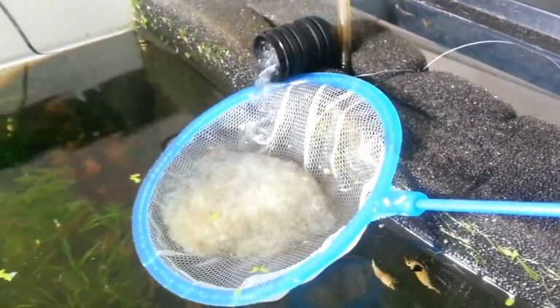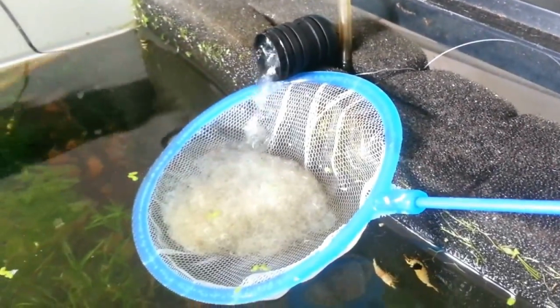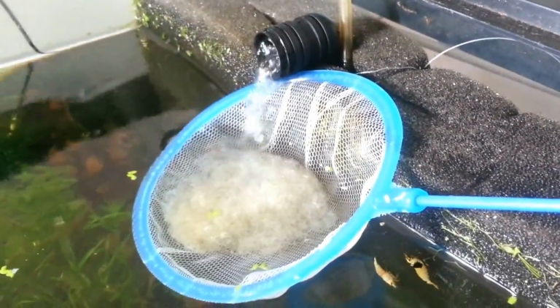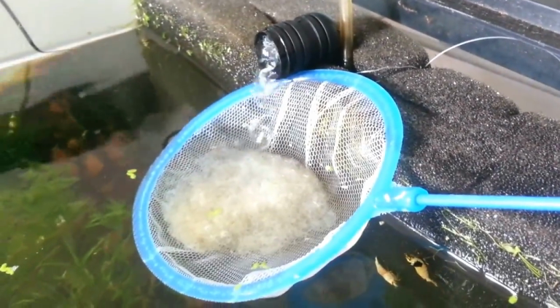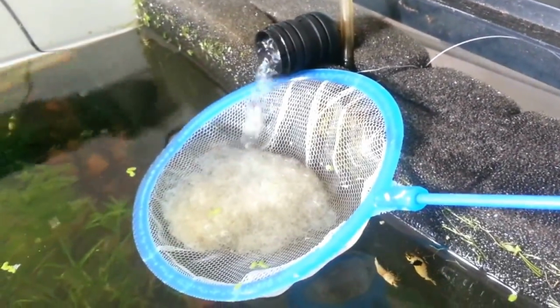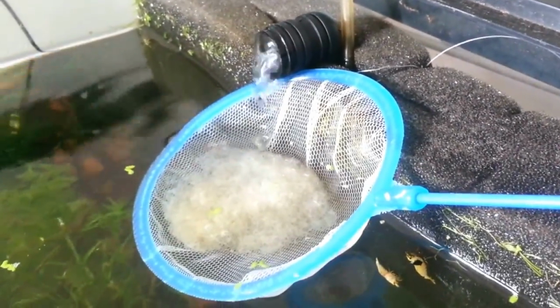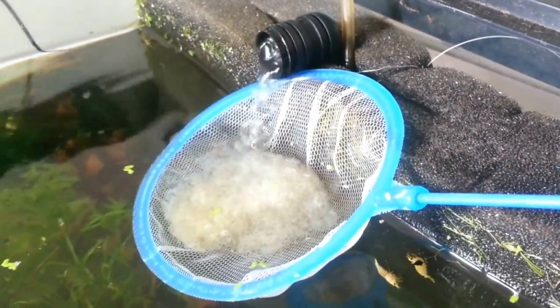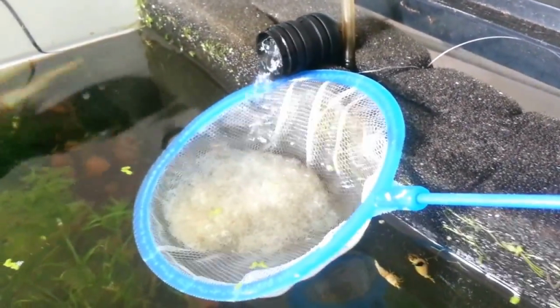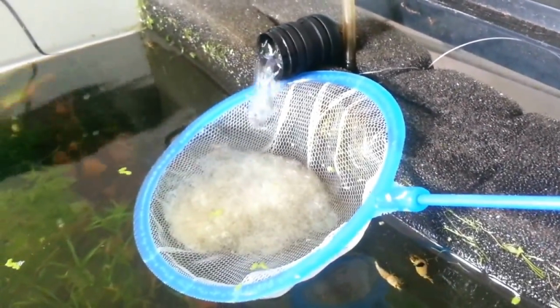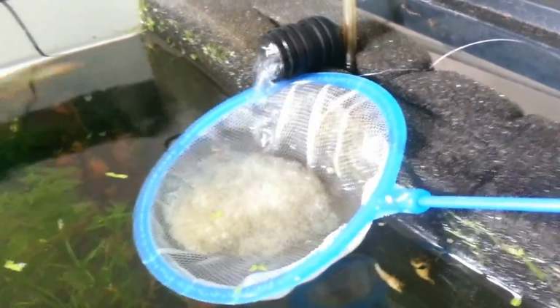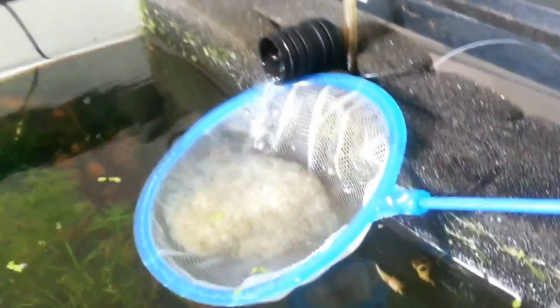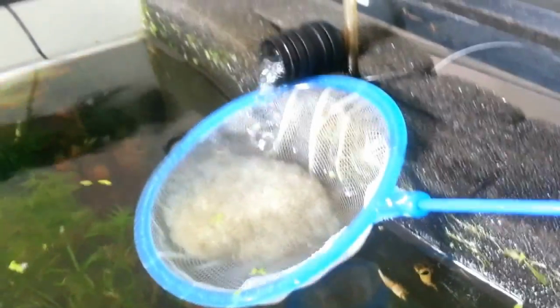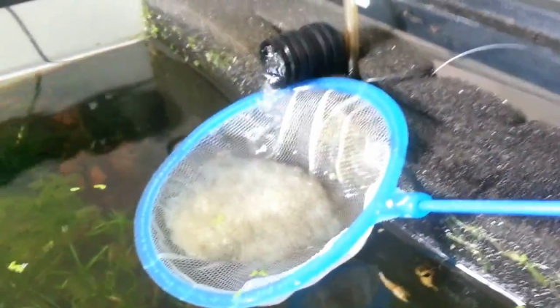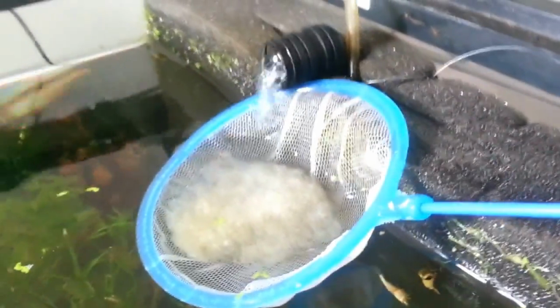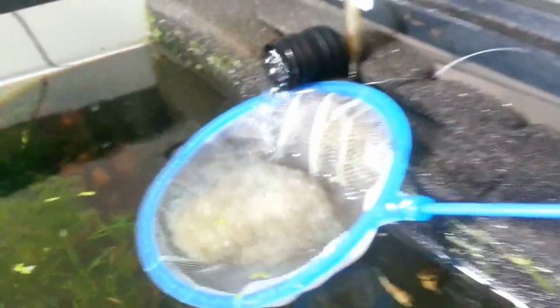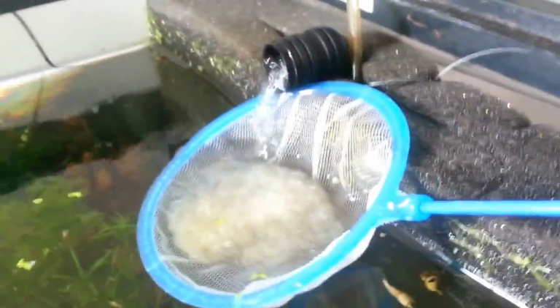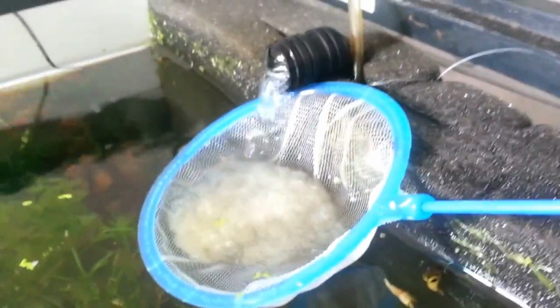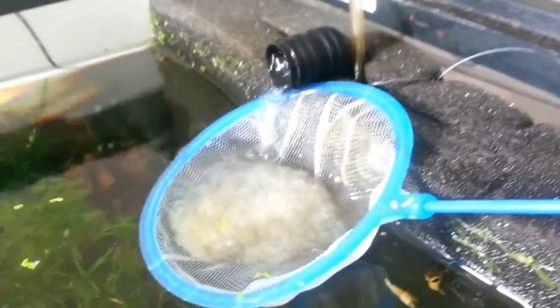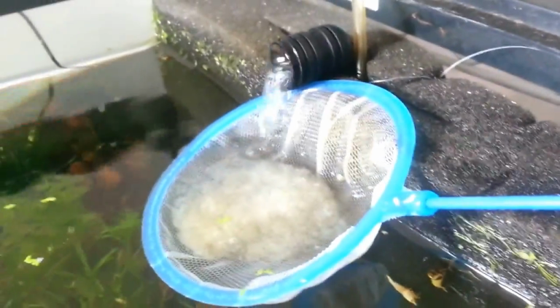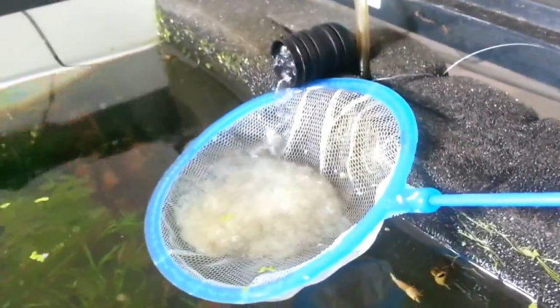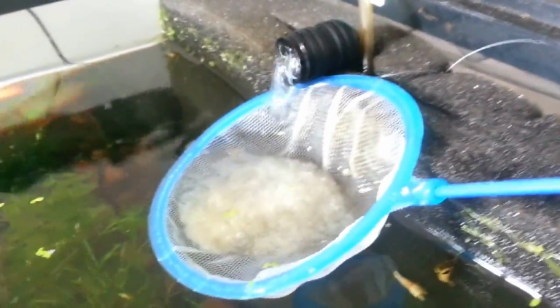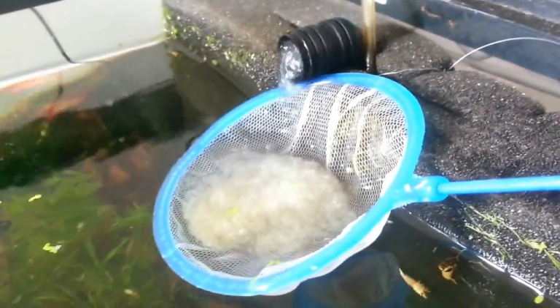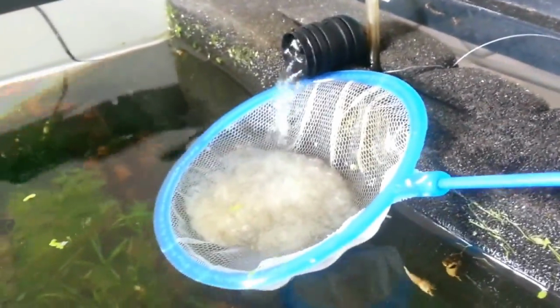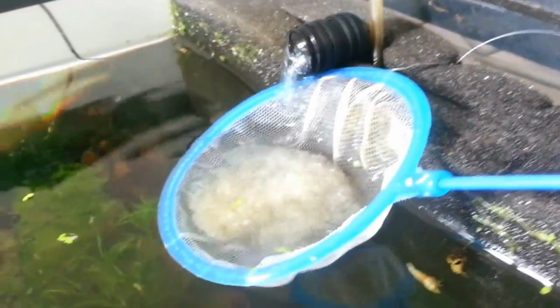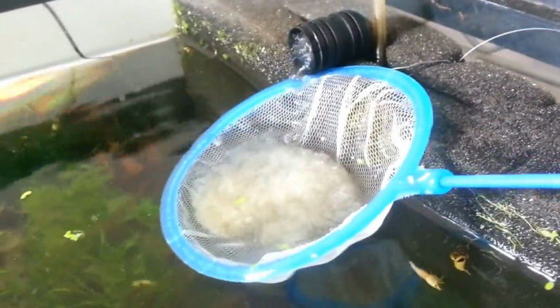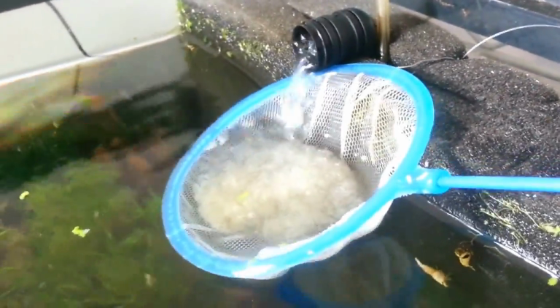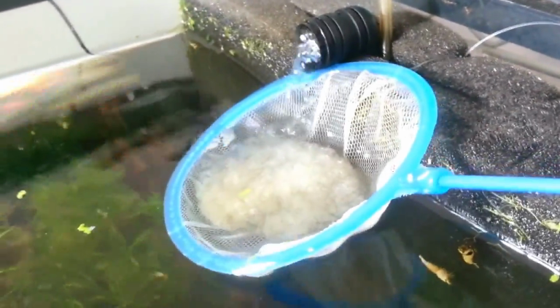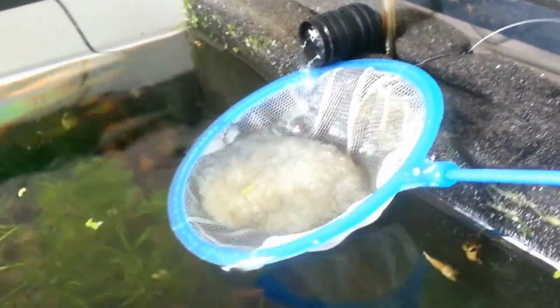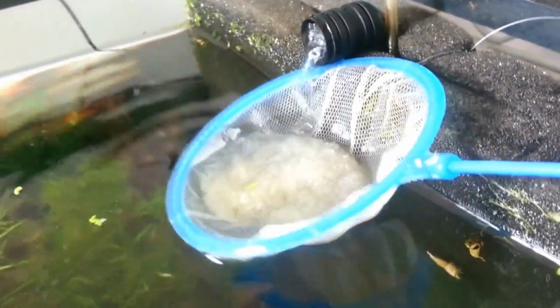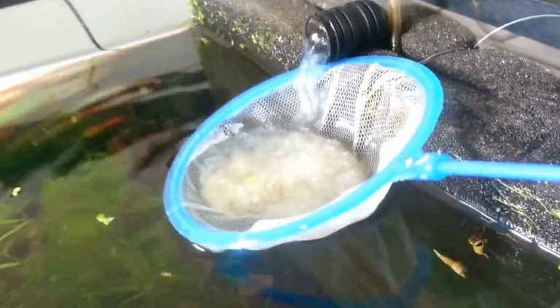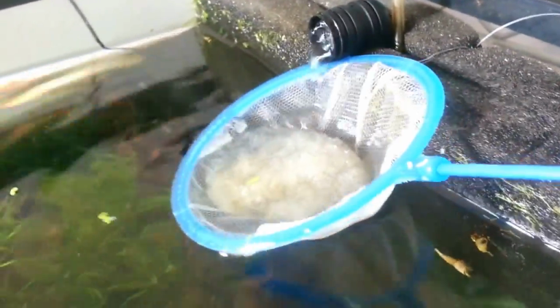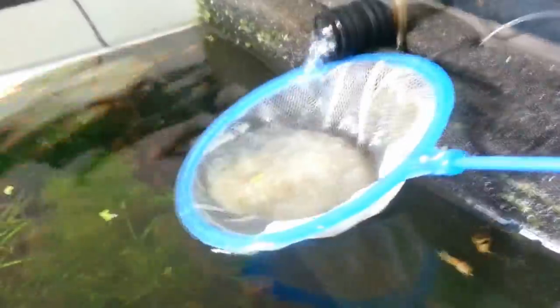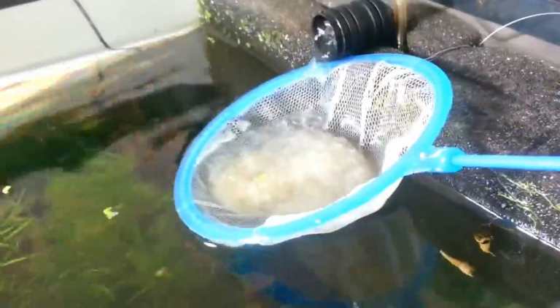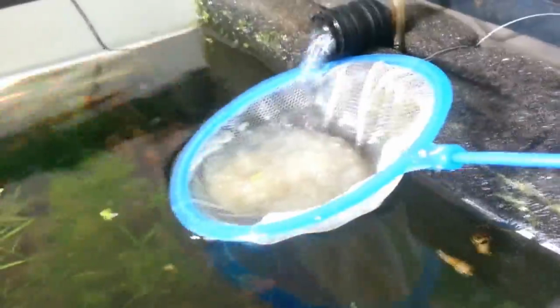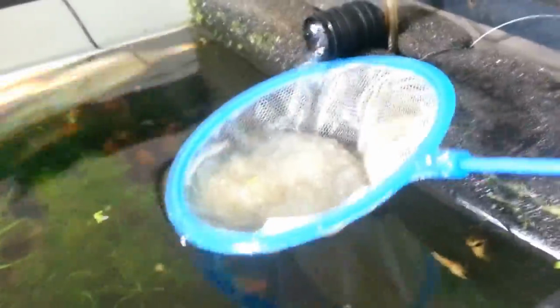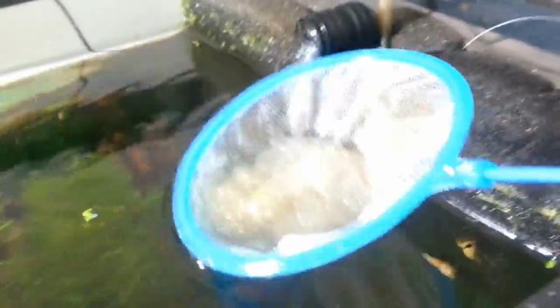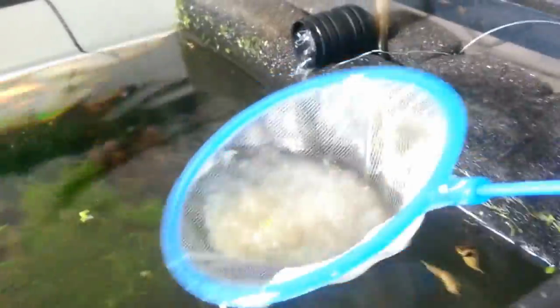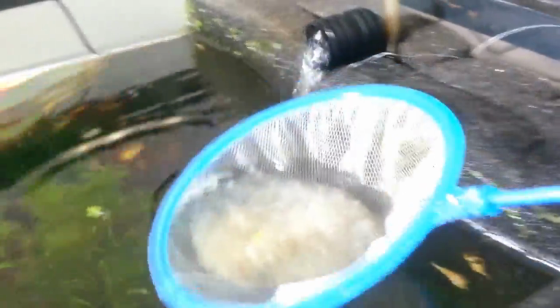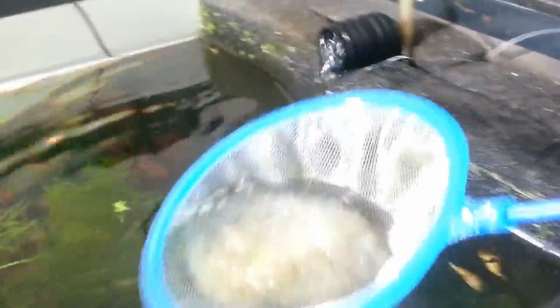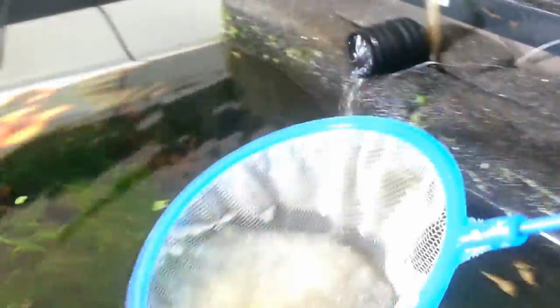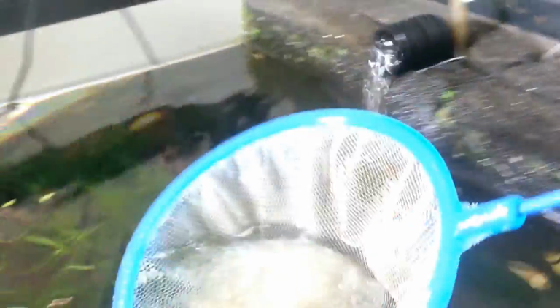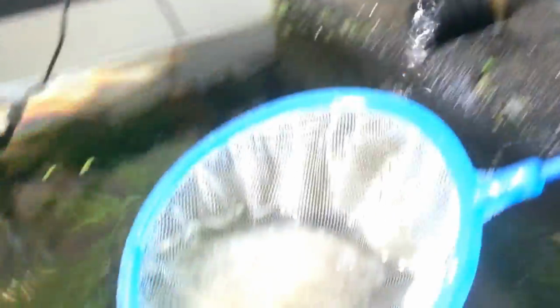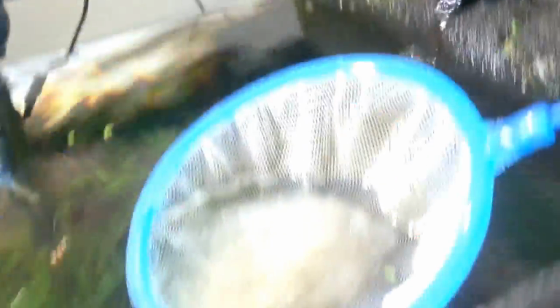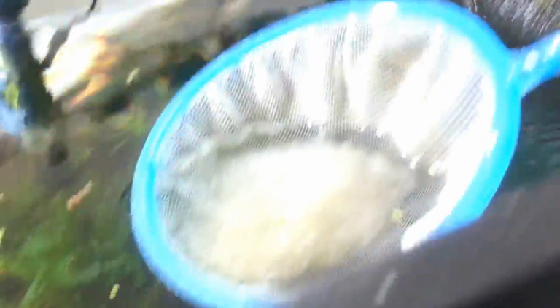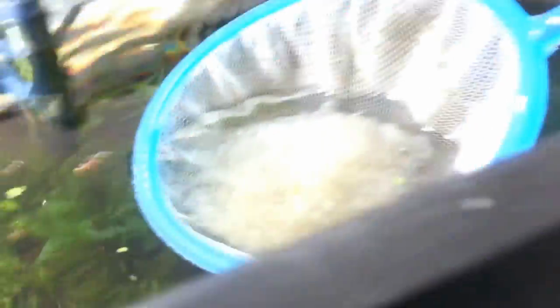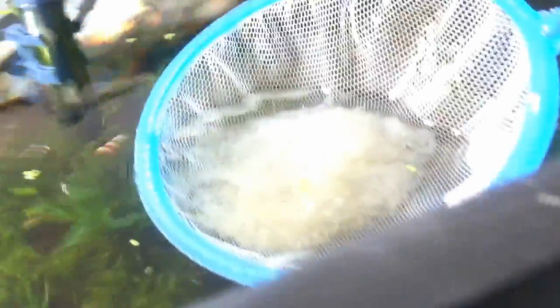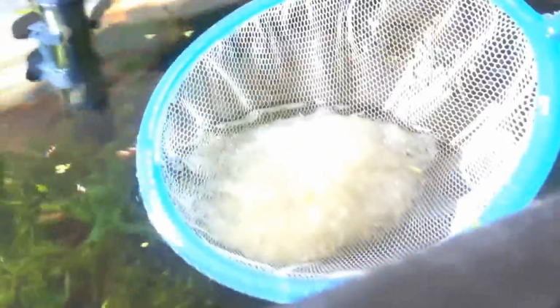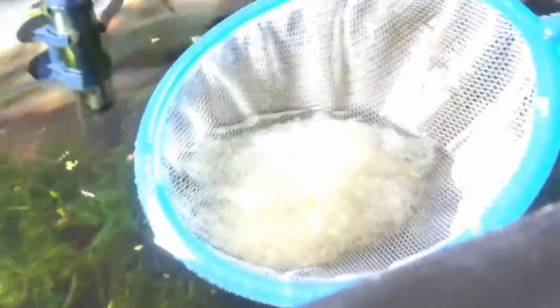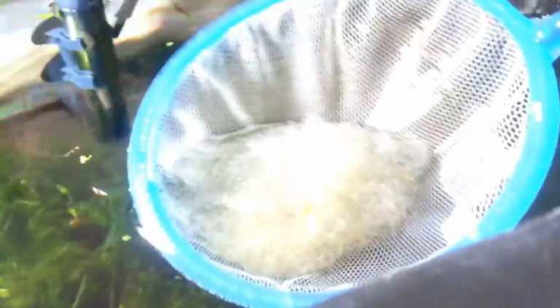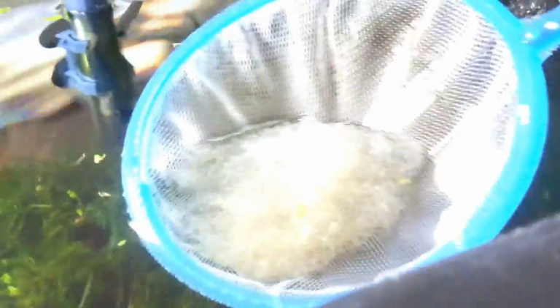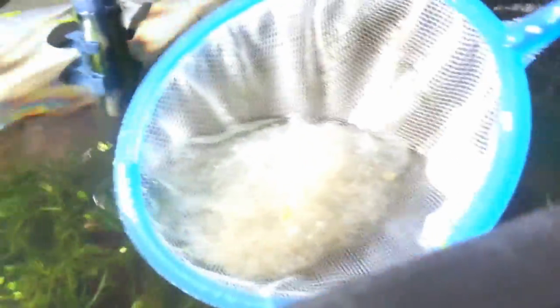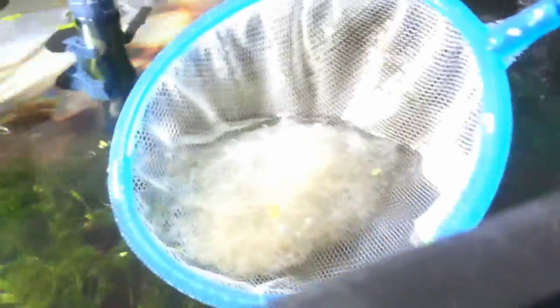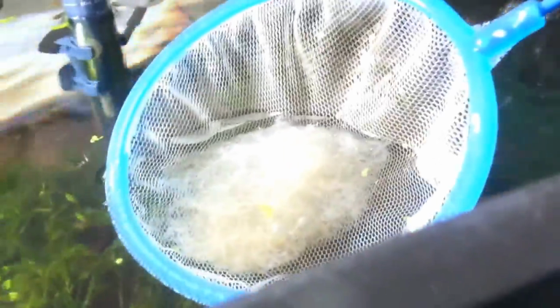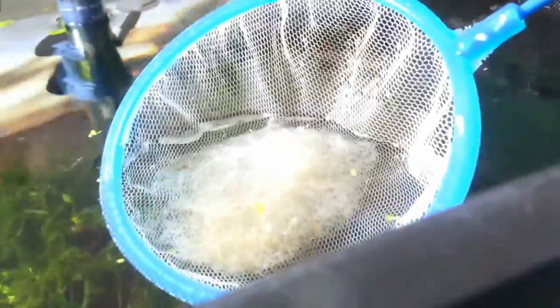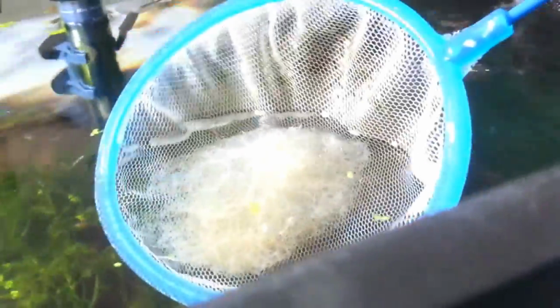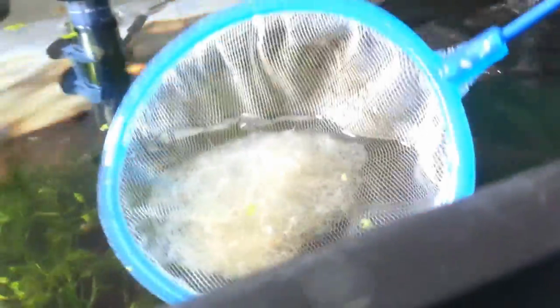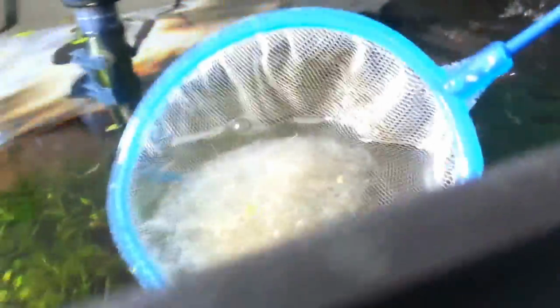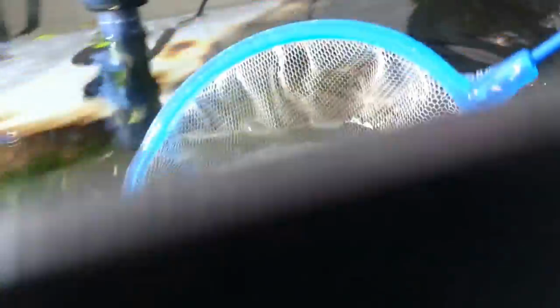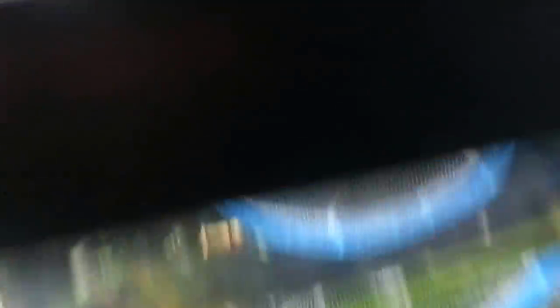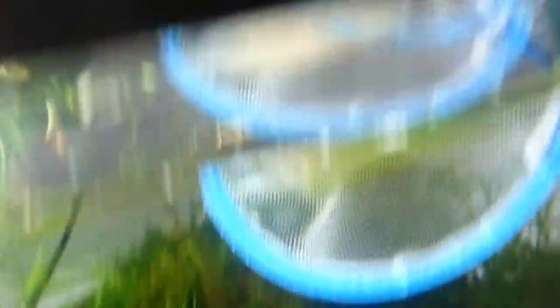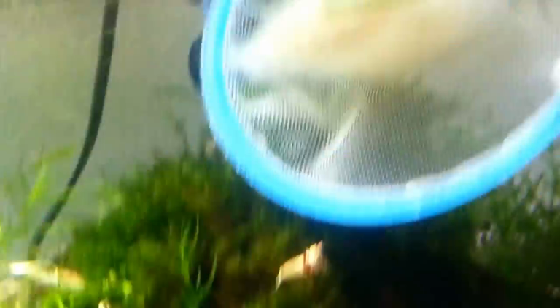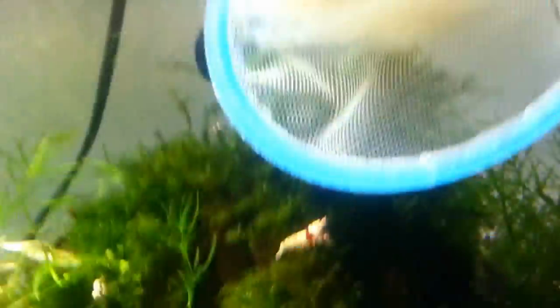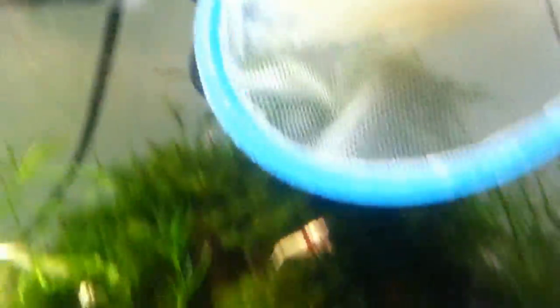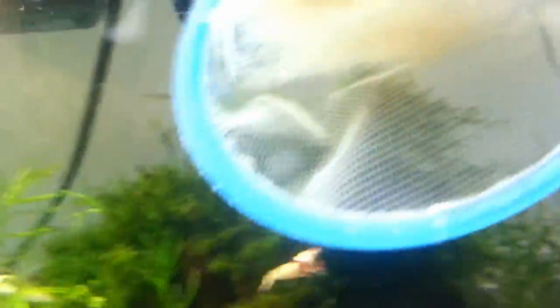And today, guess what I found? Some hatched babies in there.